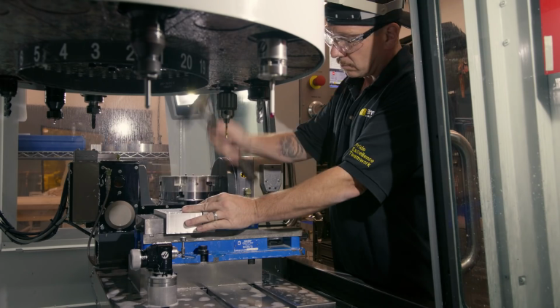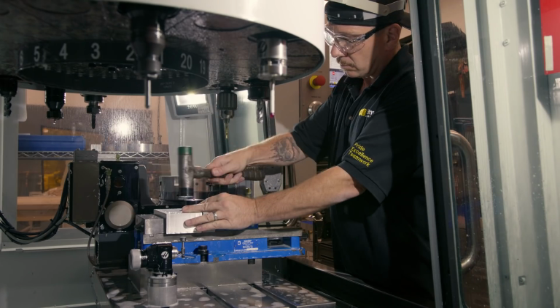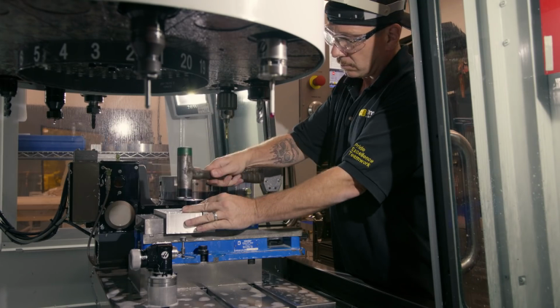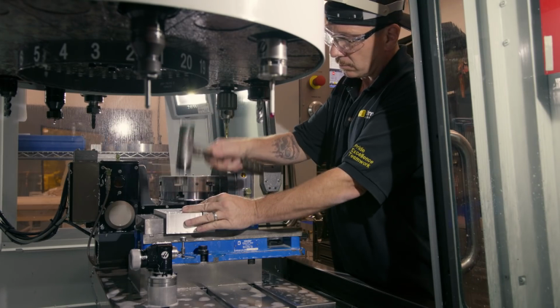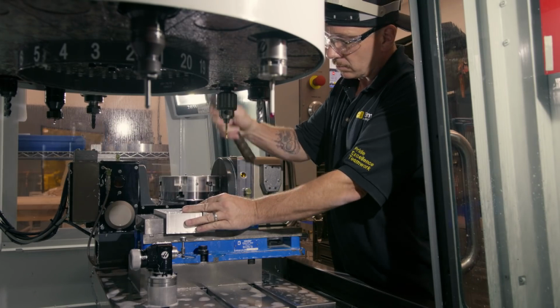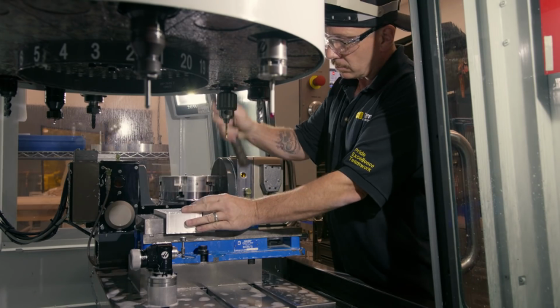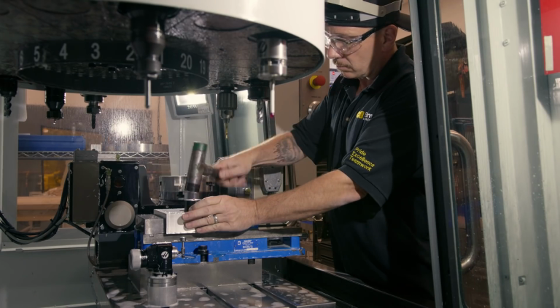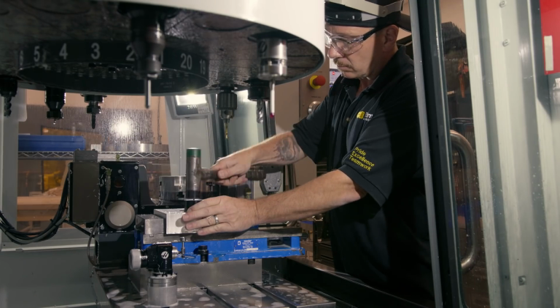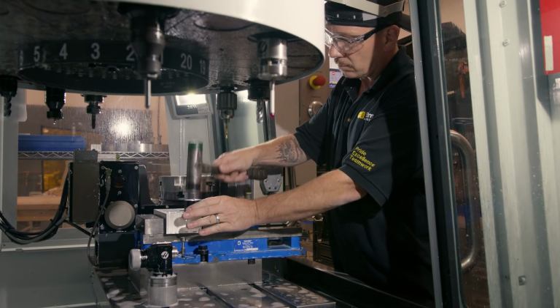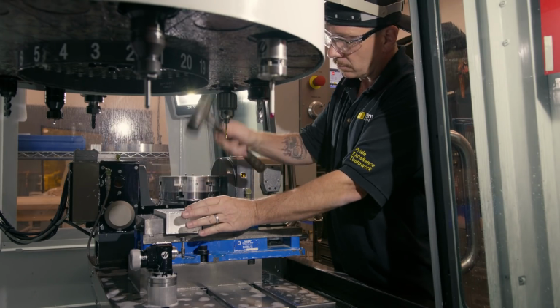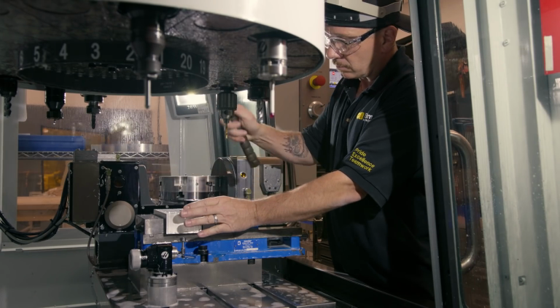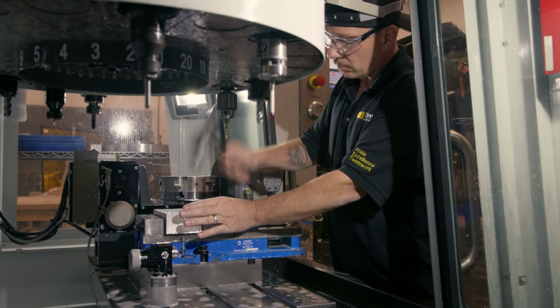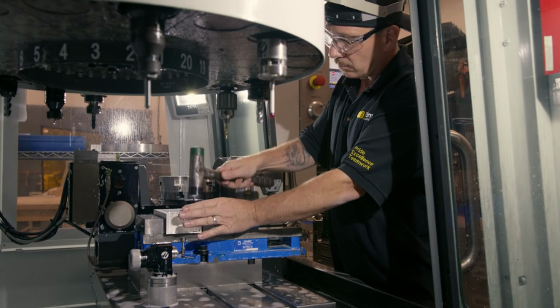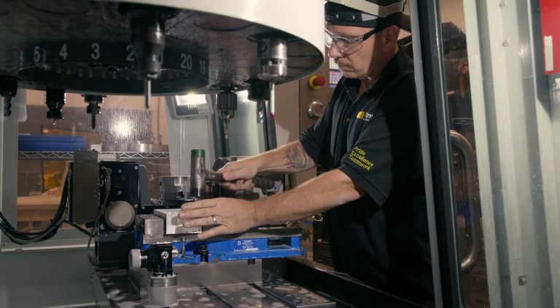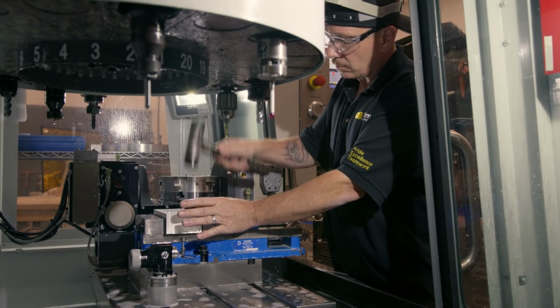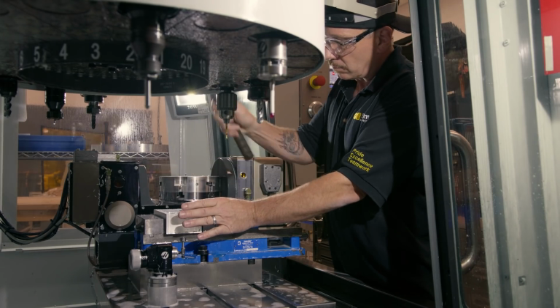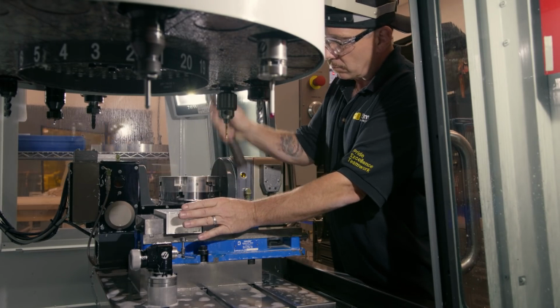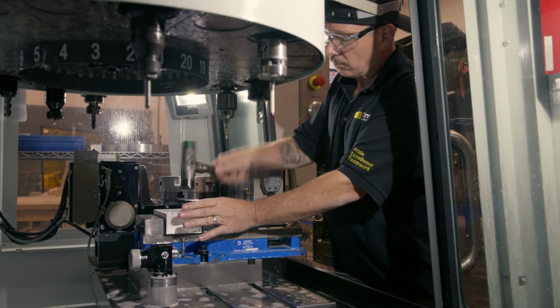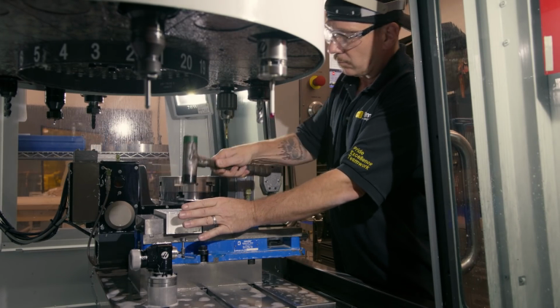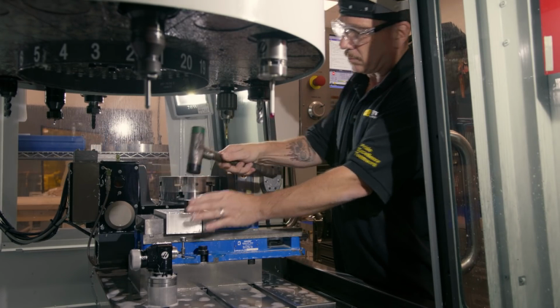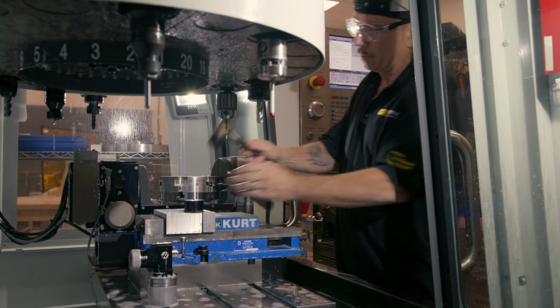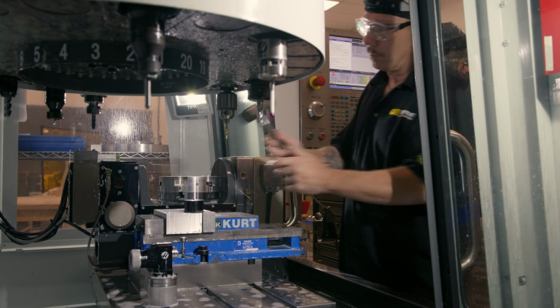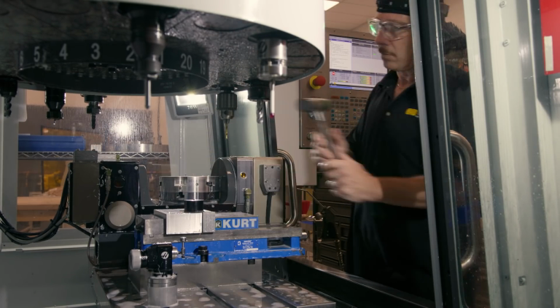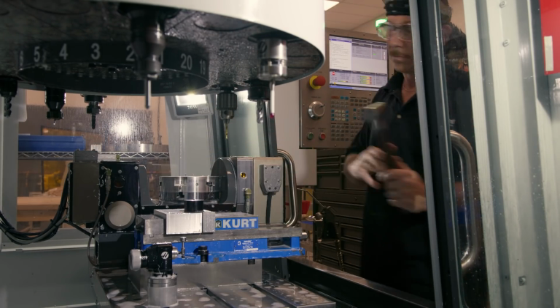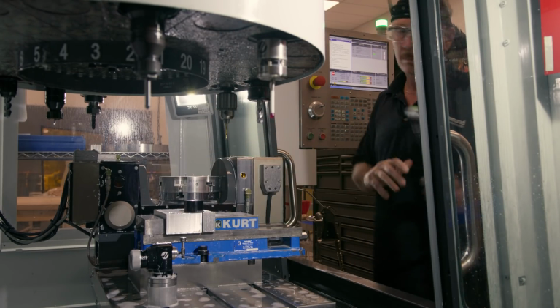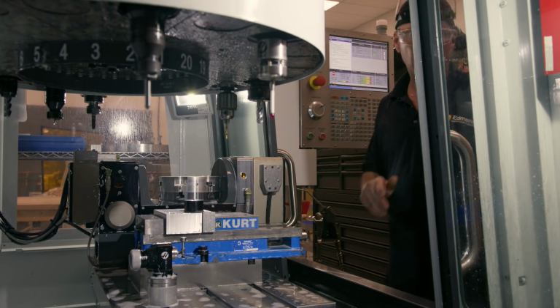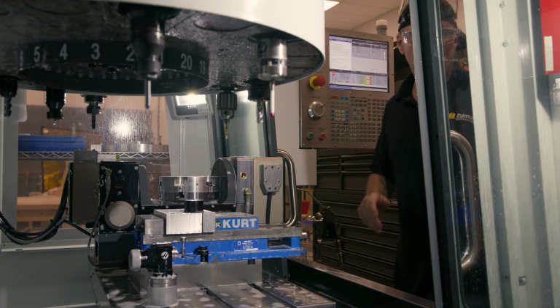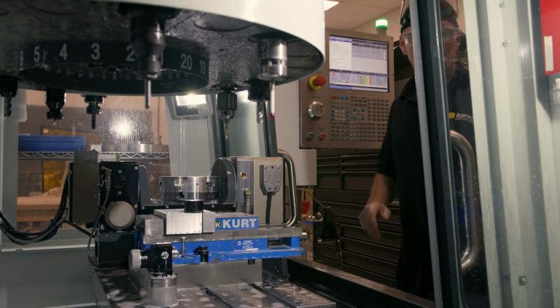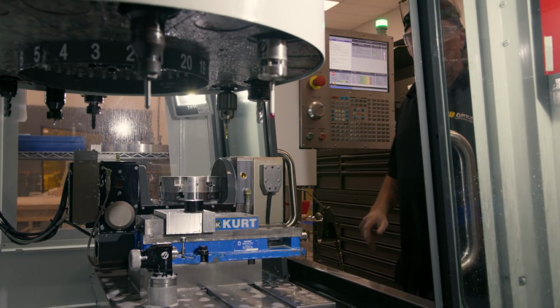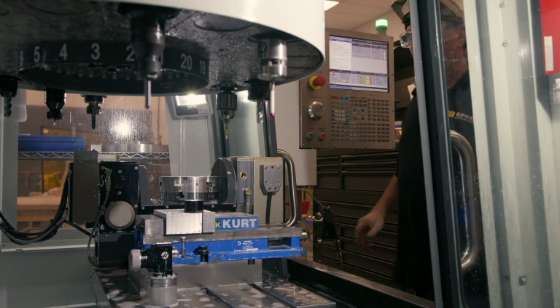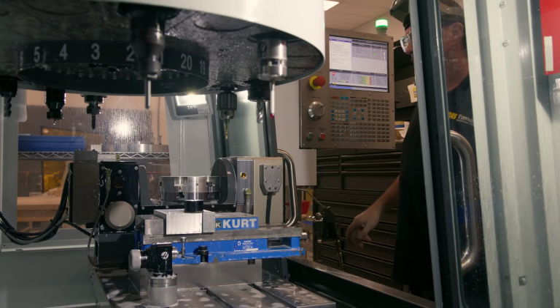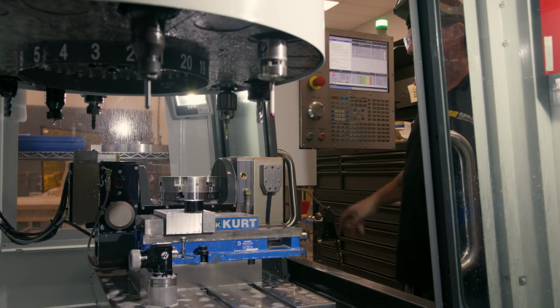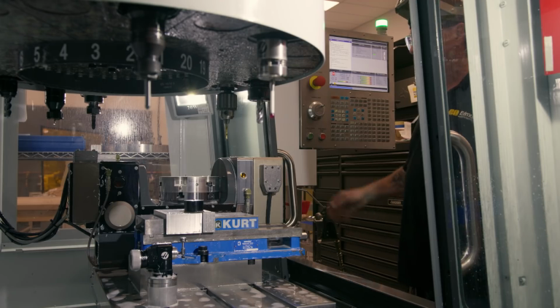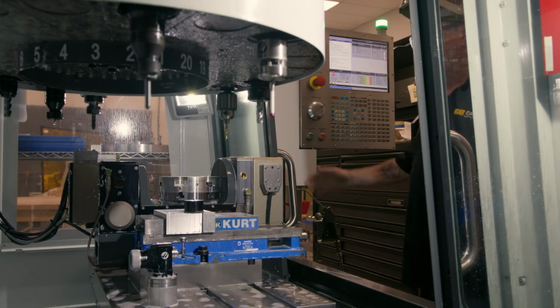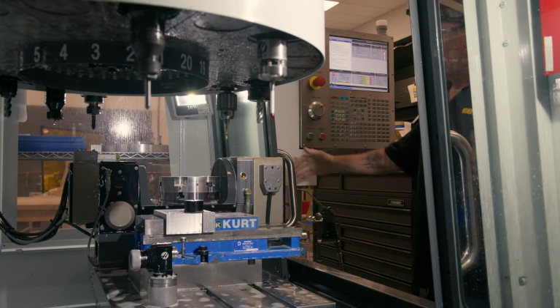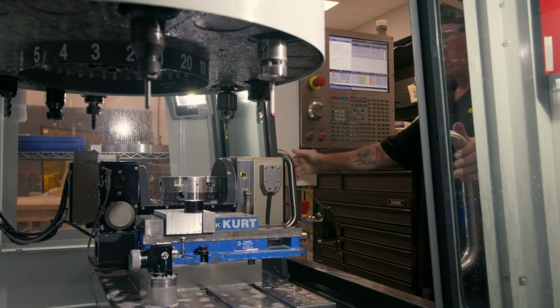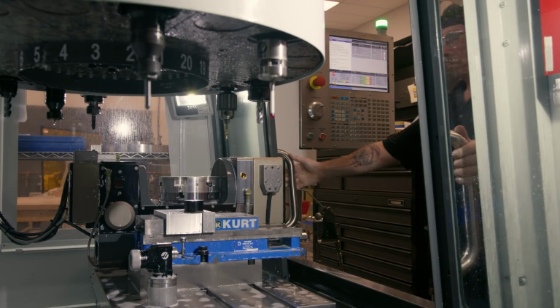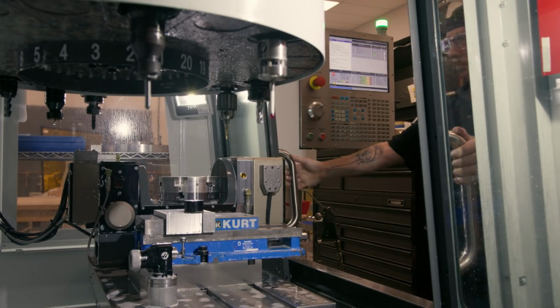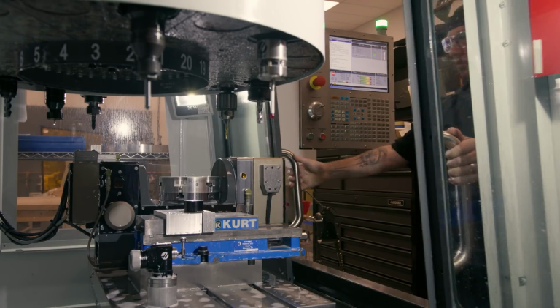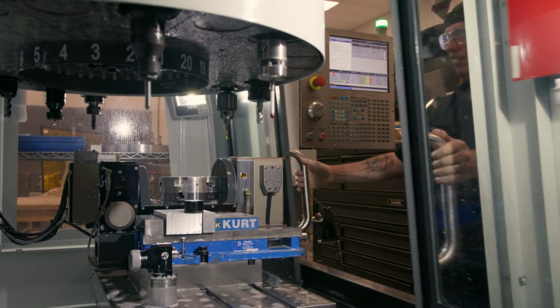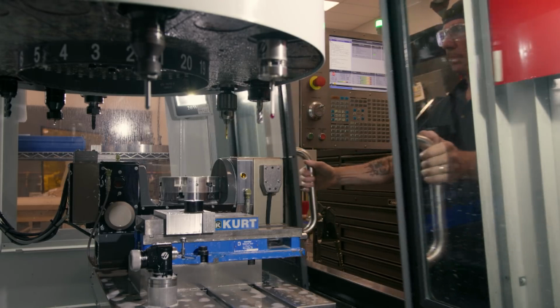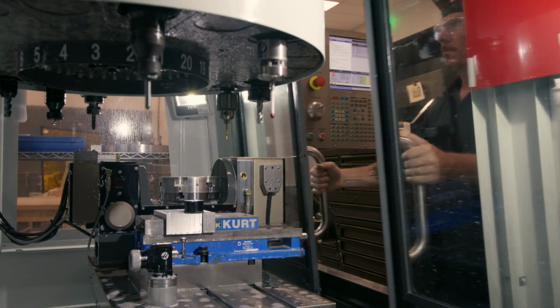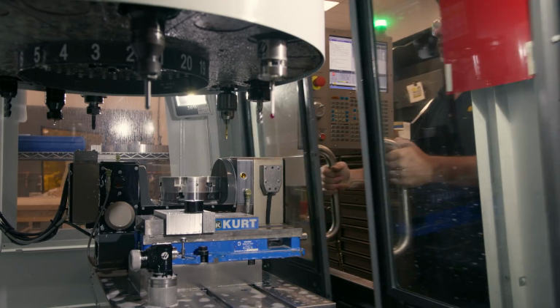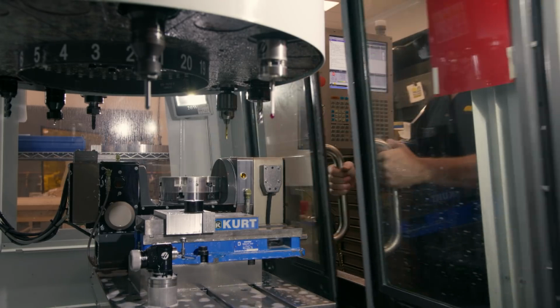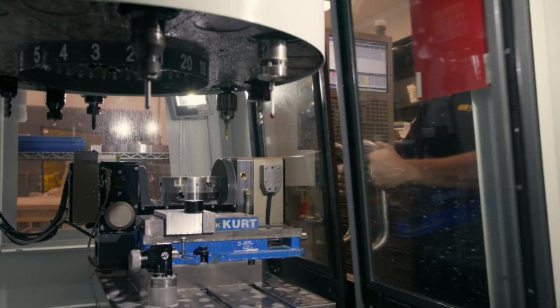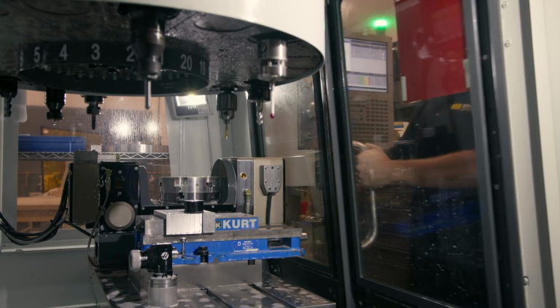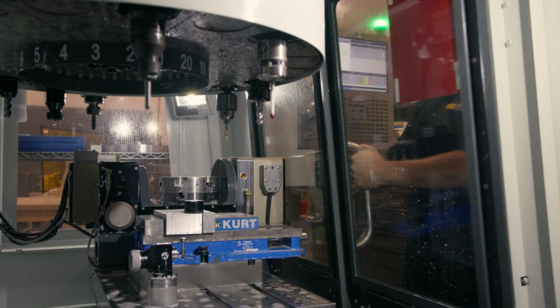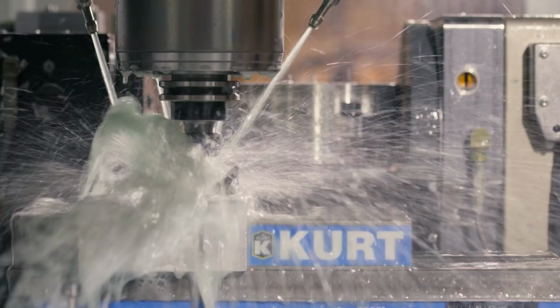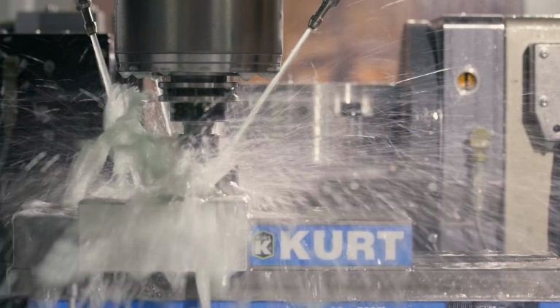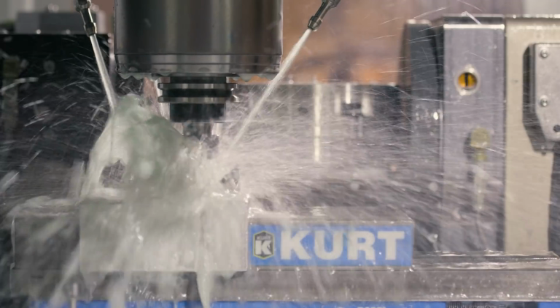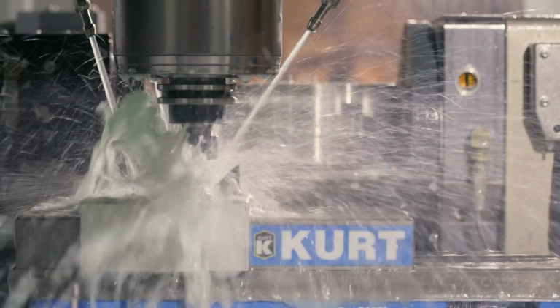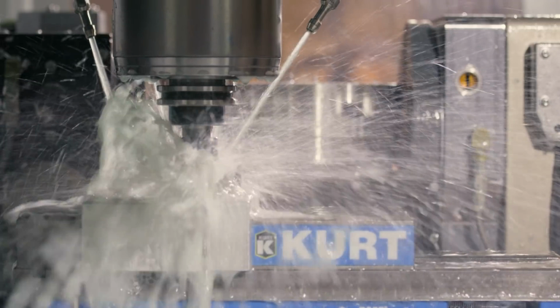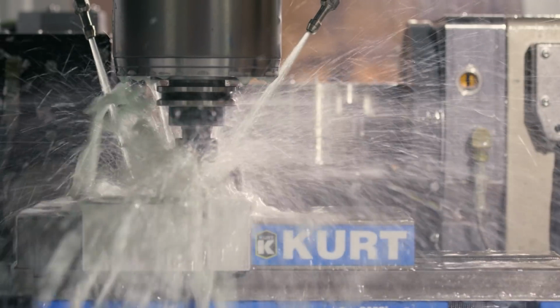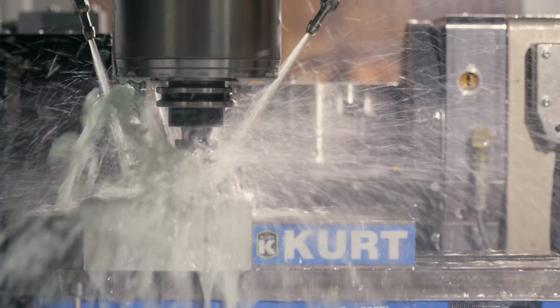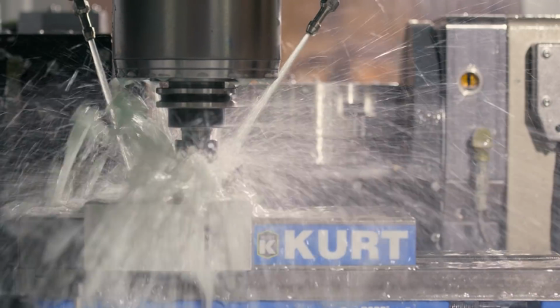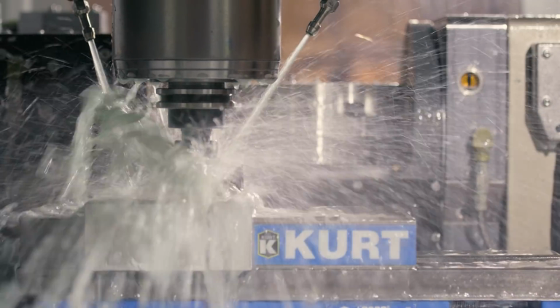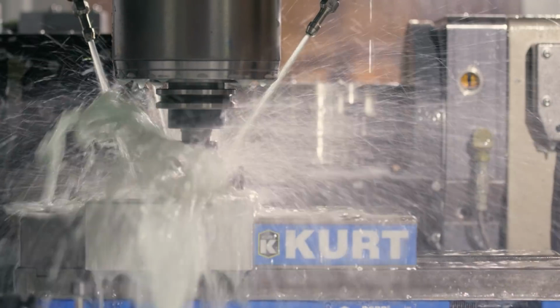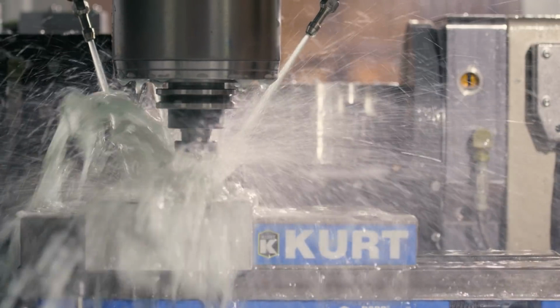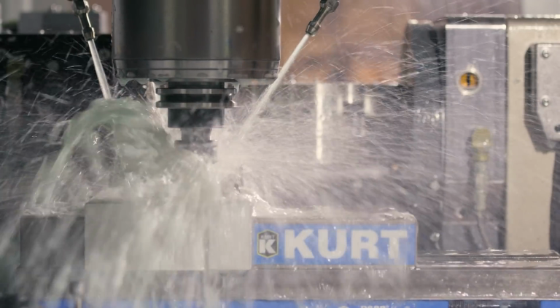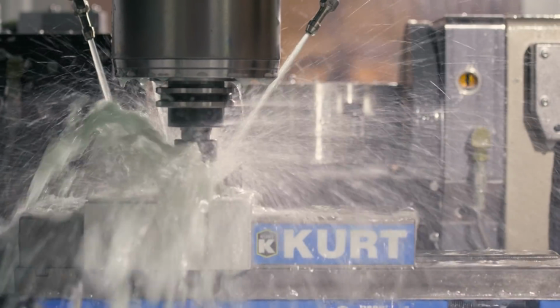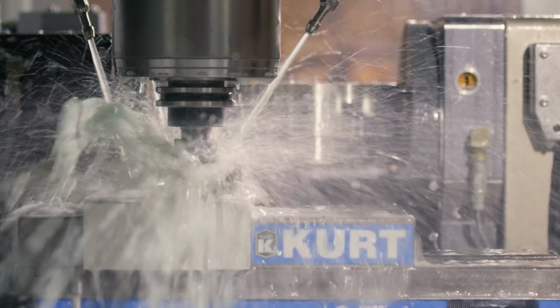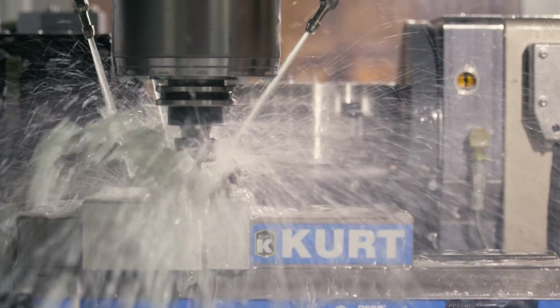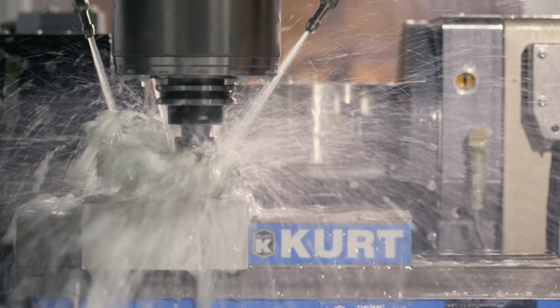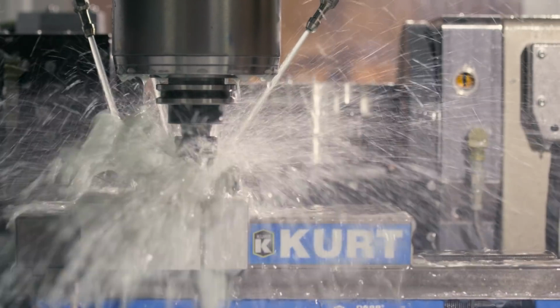Our in-house machine shop allows us to create our own tooling and blanks, further reducing our lead times.